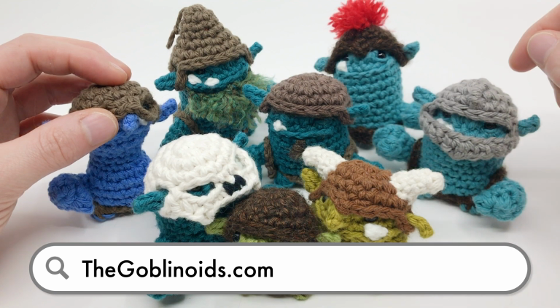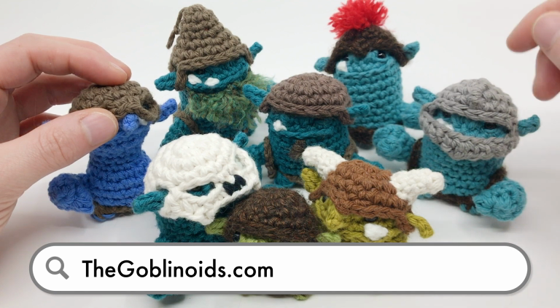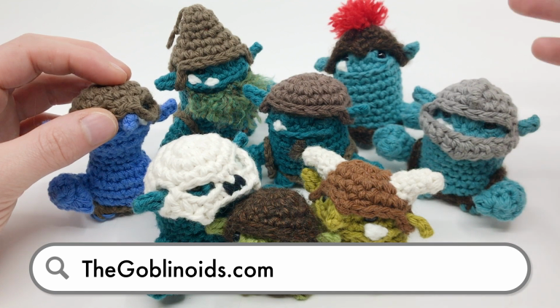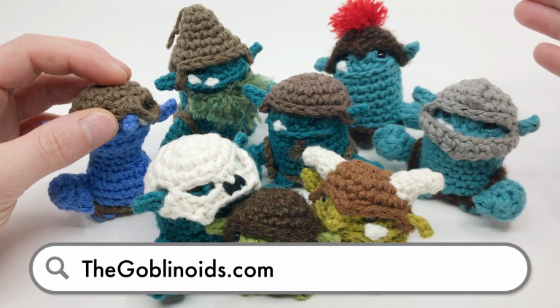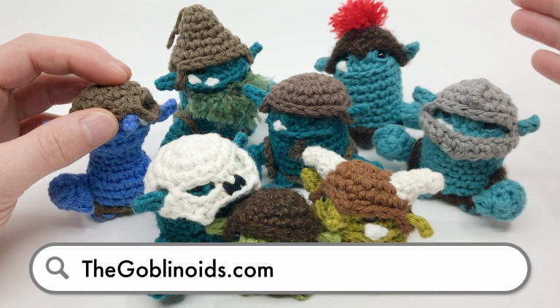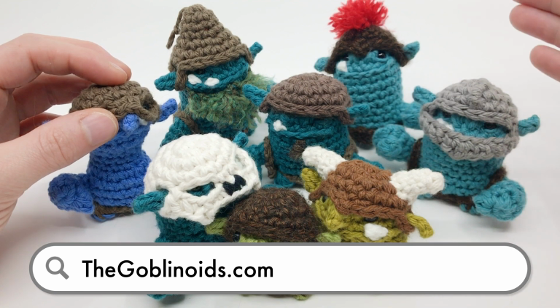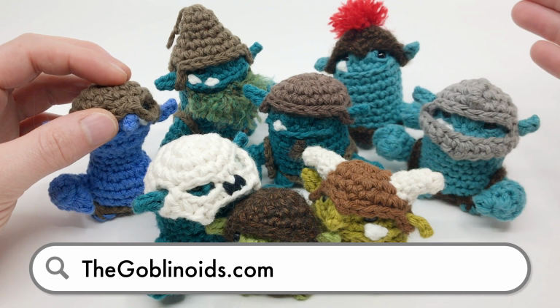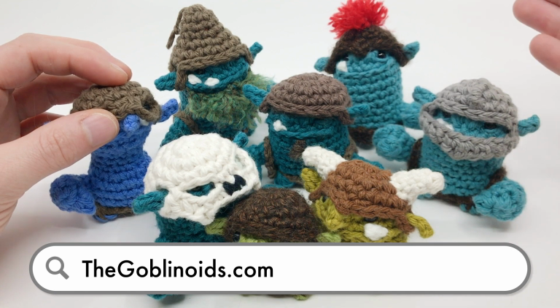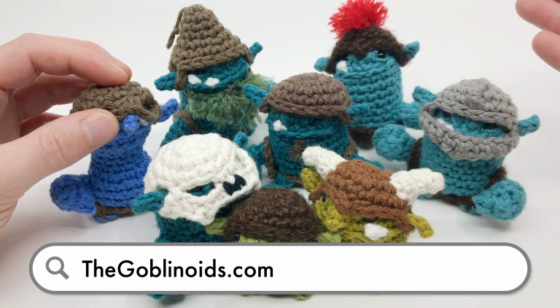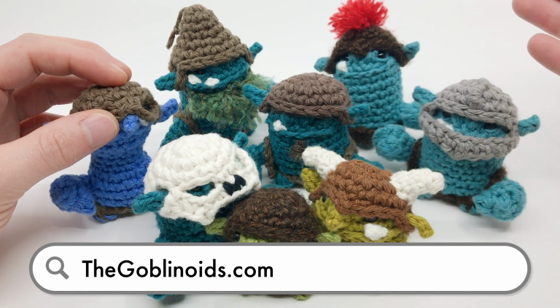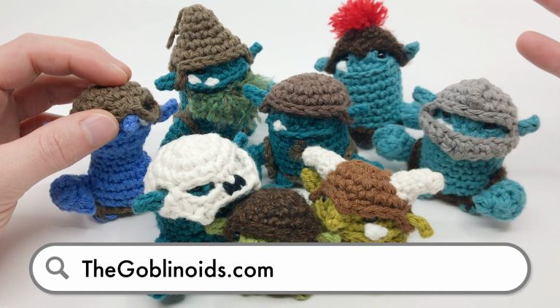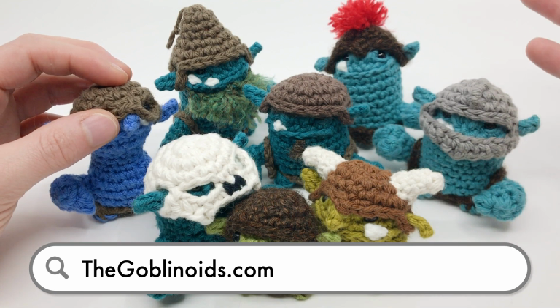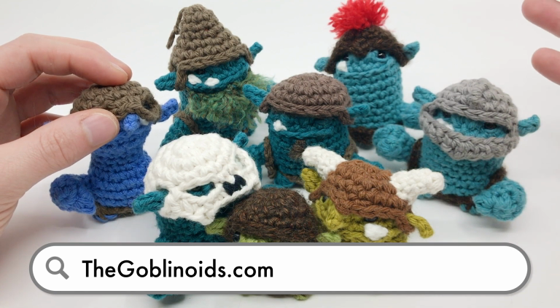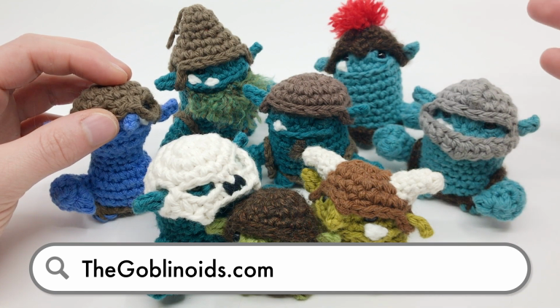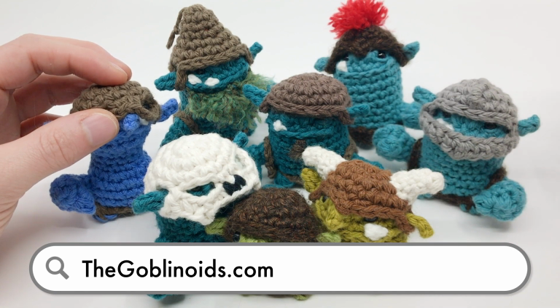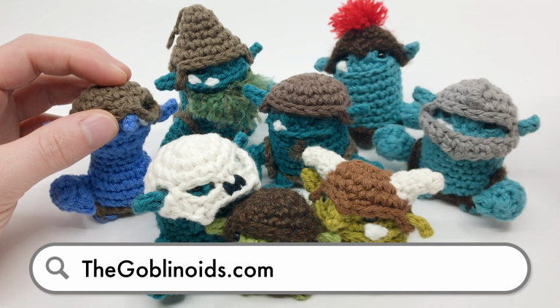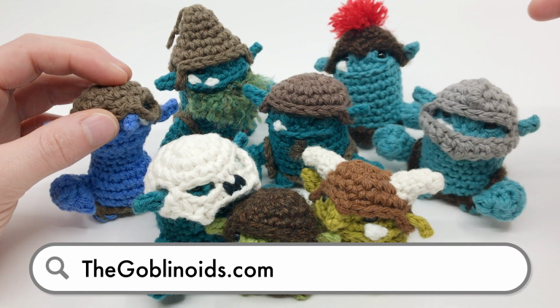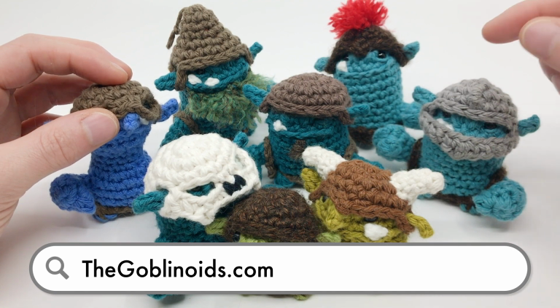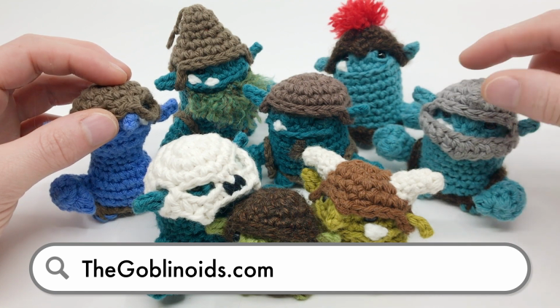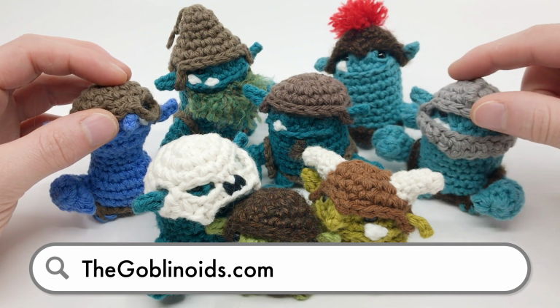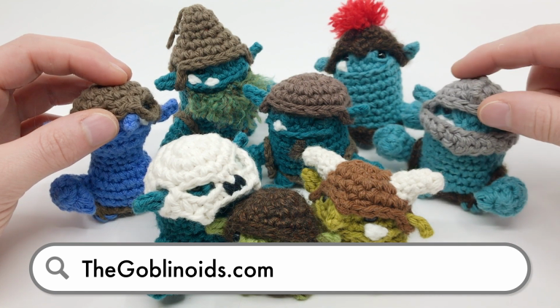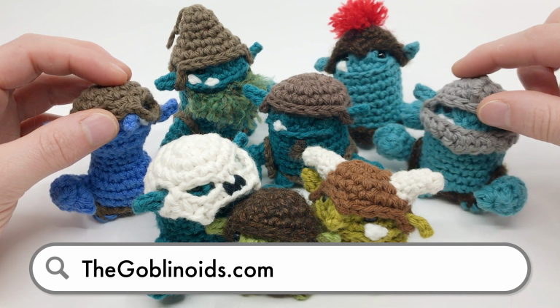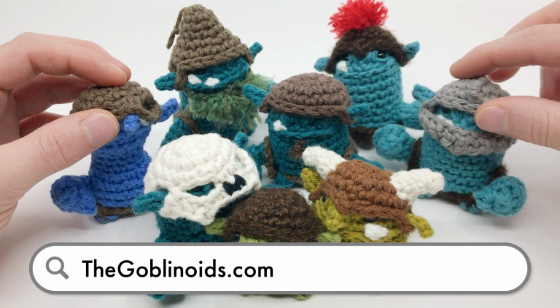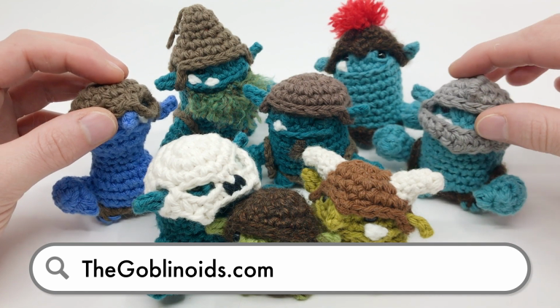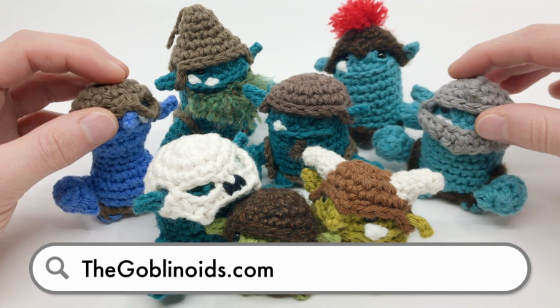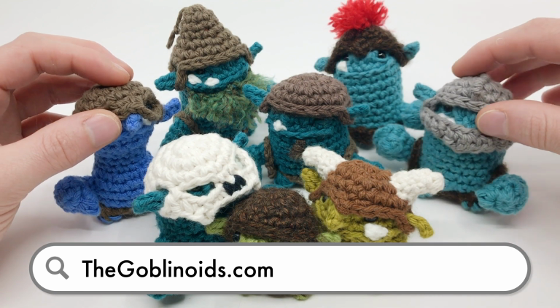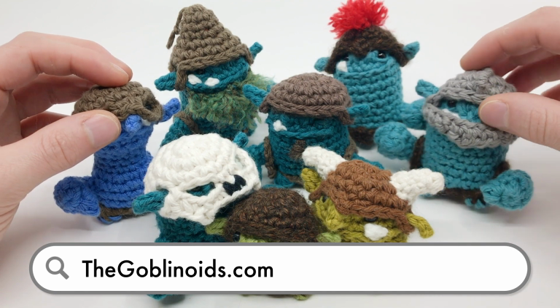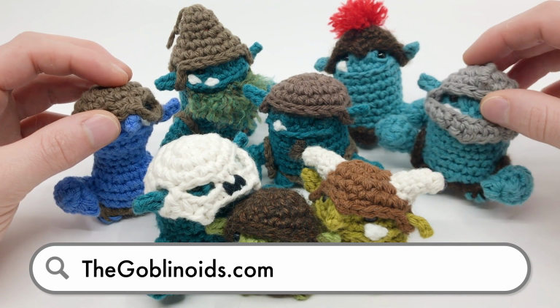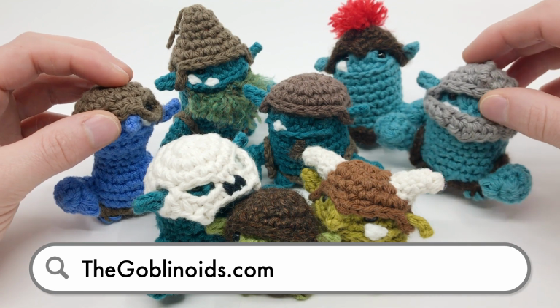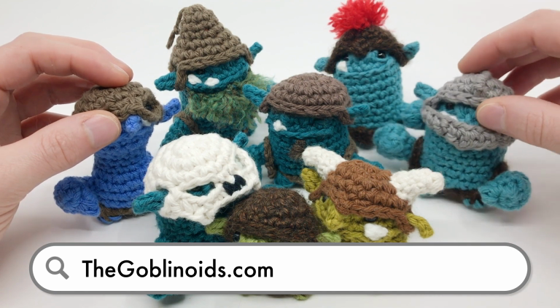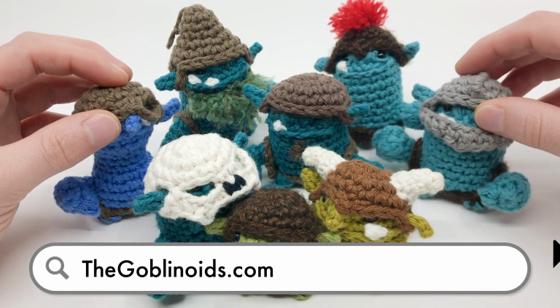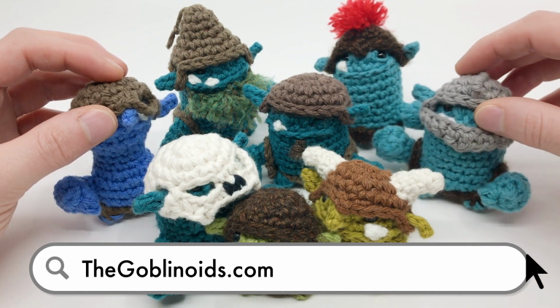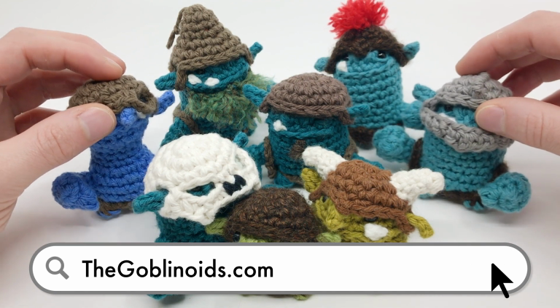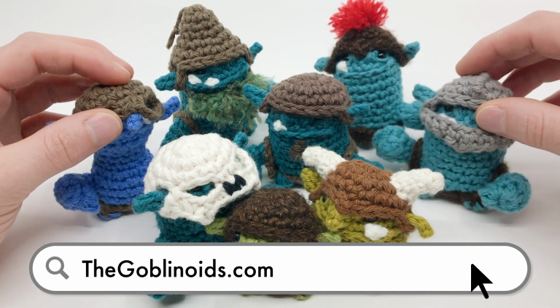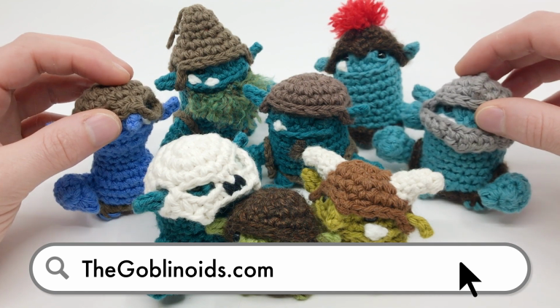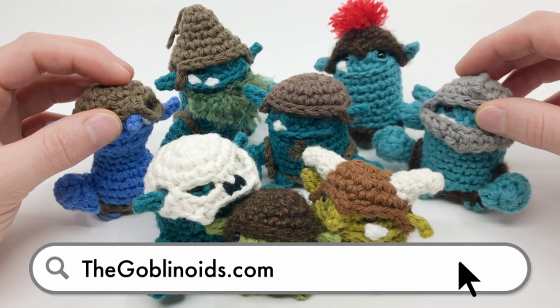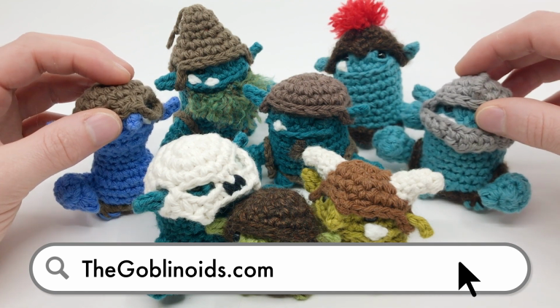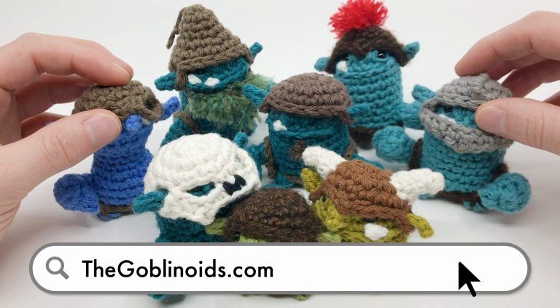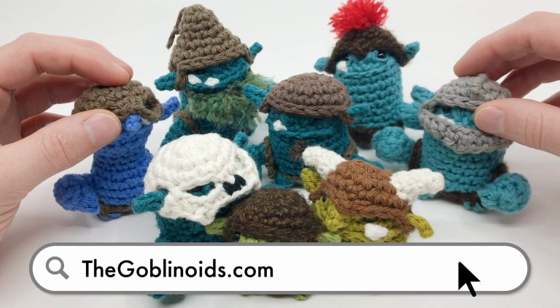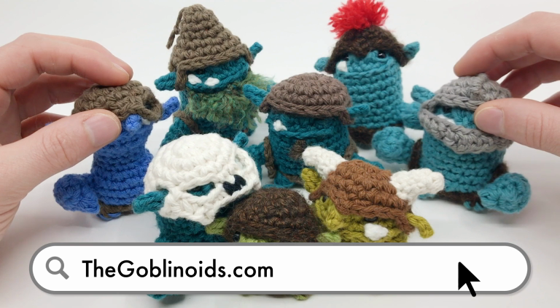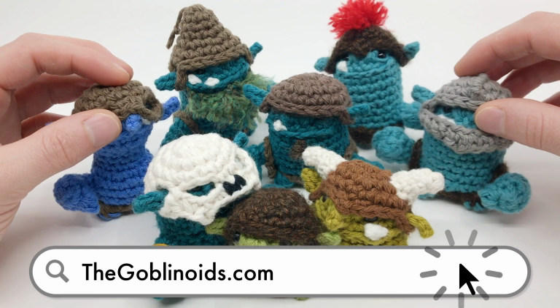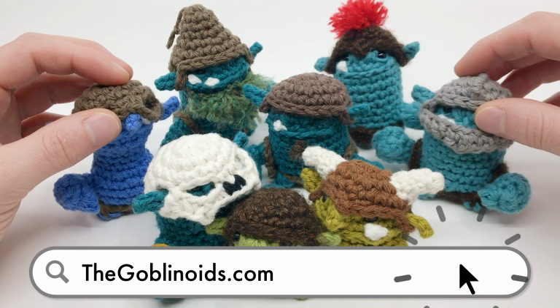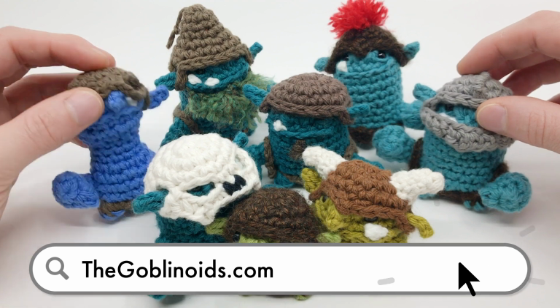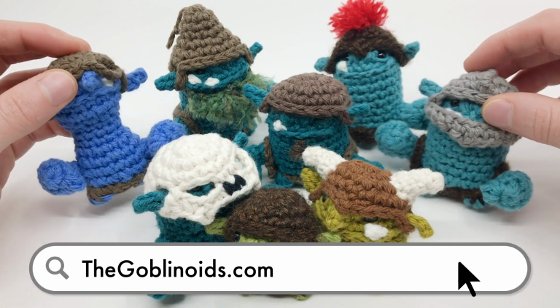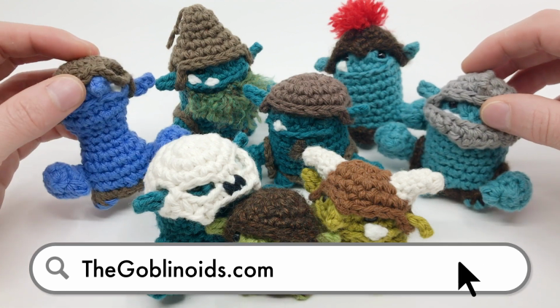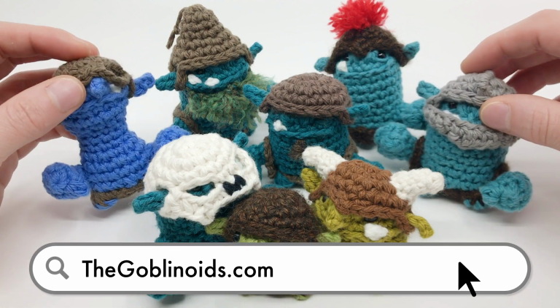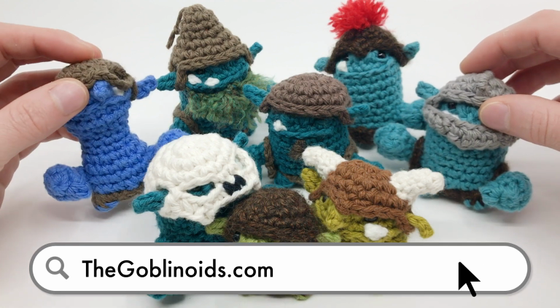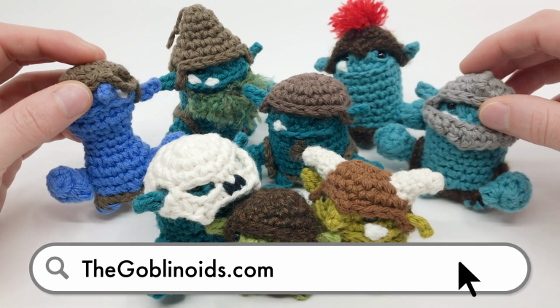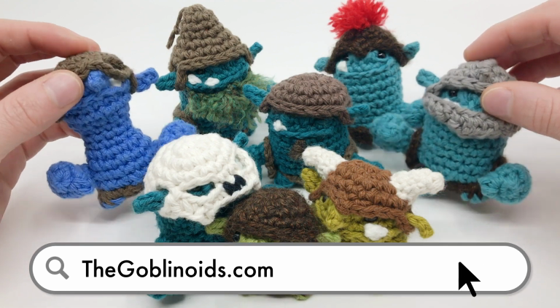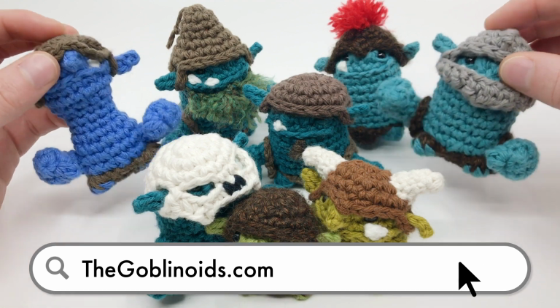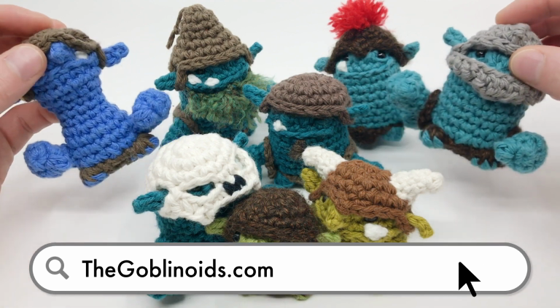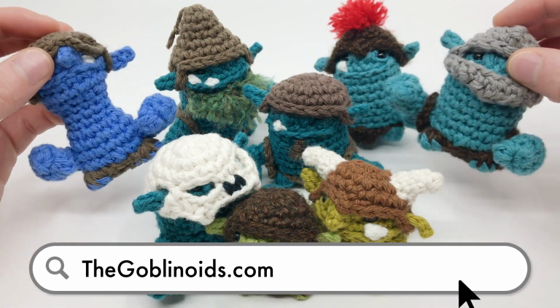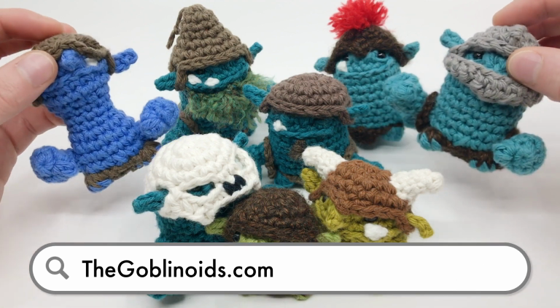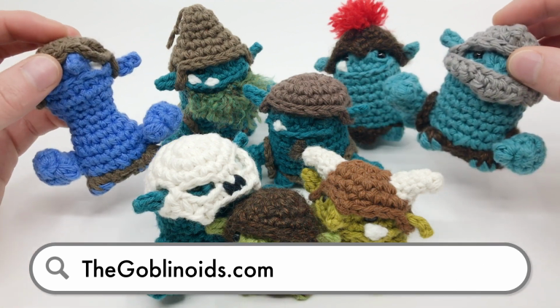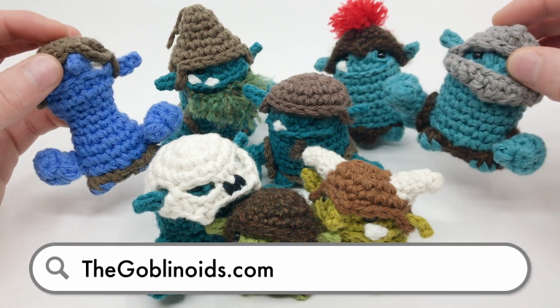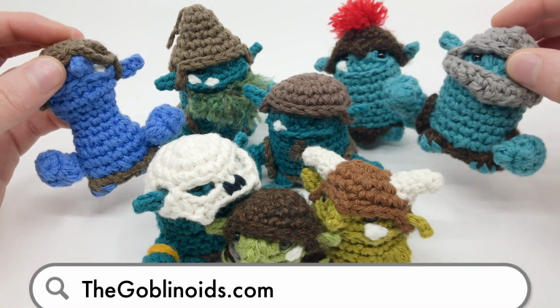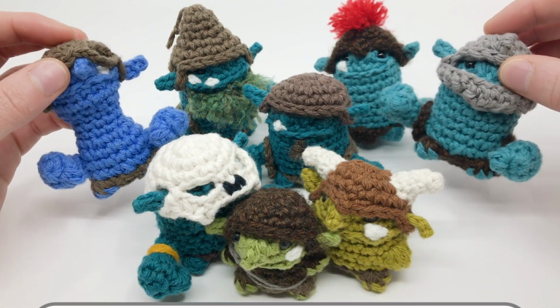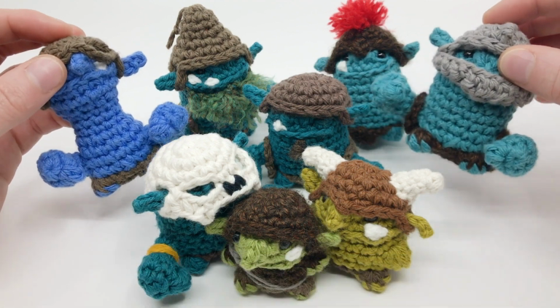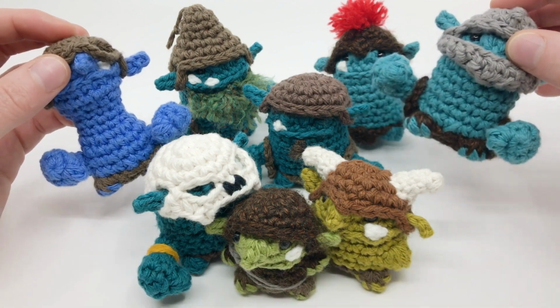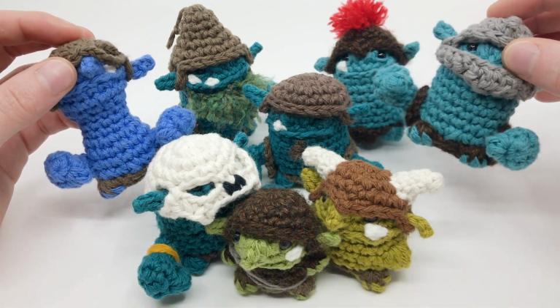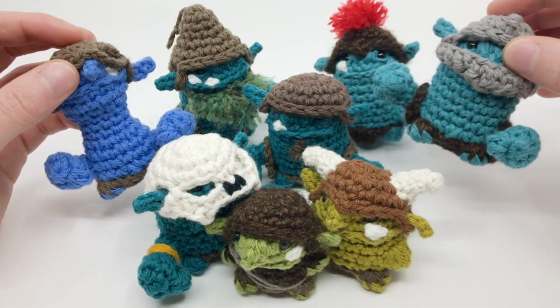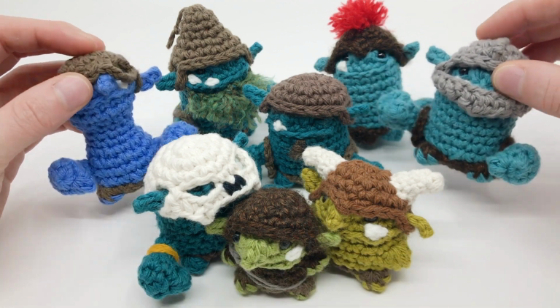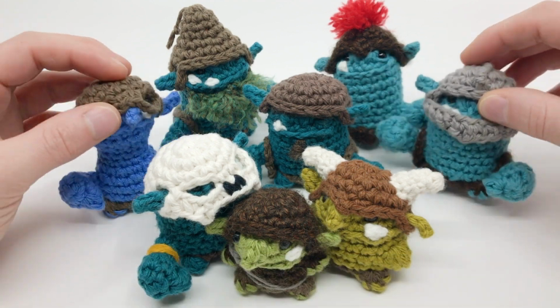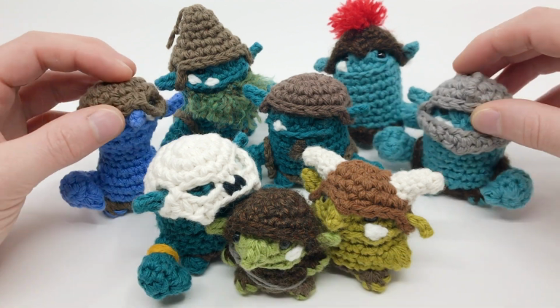You can also access it by becoming a Club Crochet member or Louie's Loops Patreon supporter for $5 a month. Again, you can access the full bundle at thegoblinoids.com. Without further ado, let's get hooking.